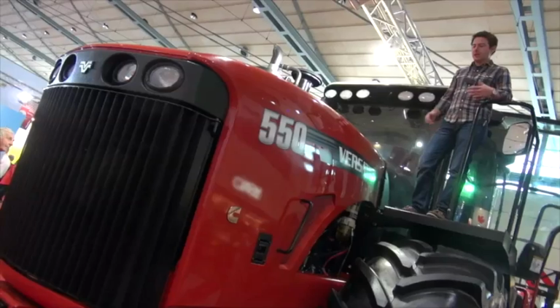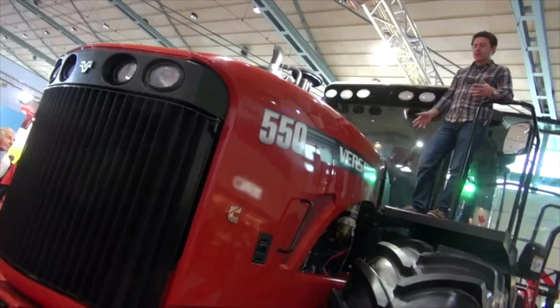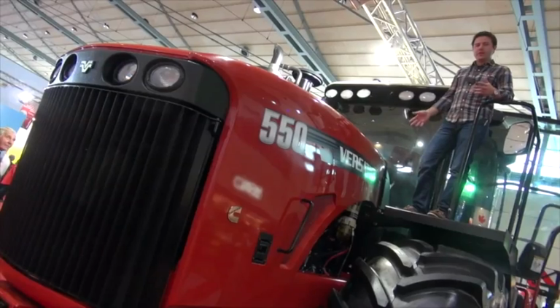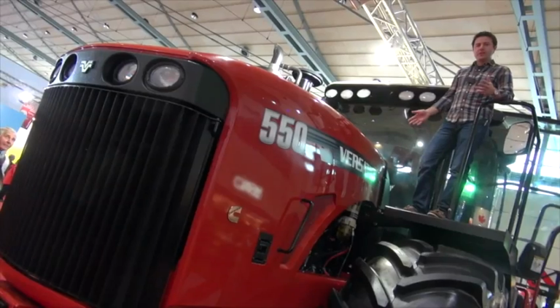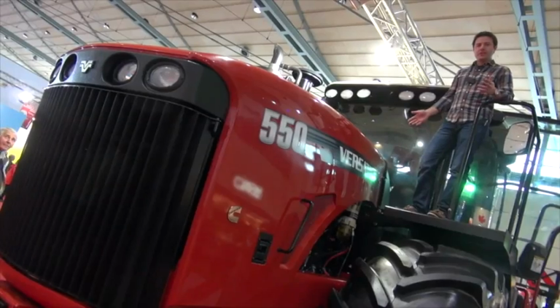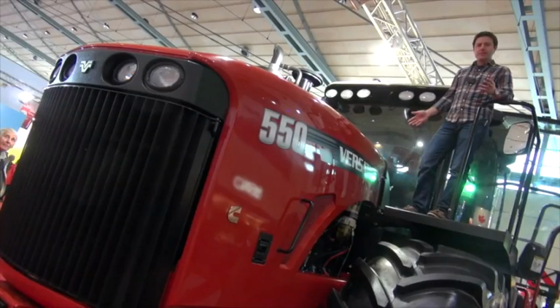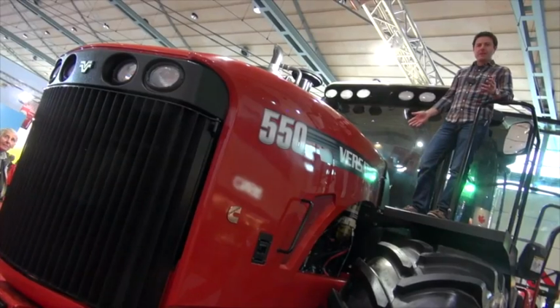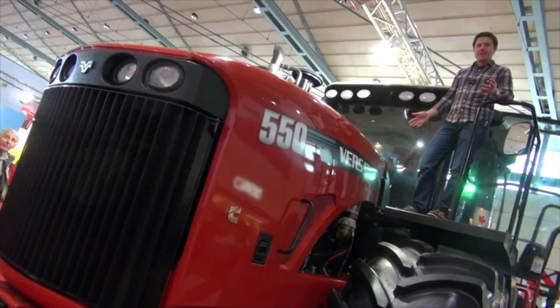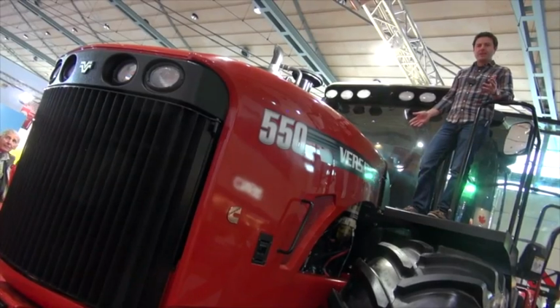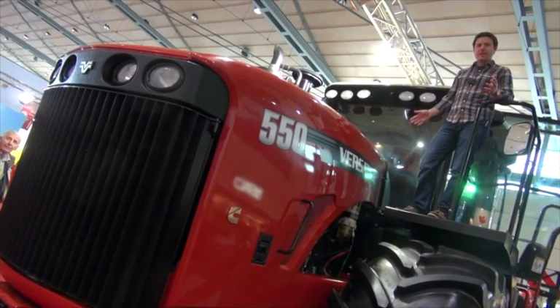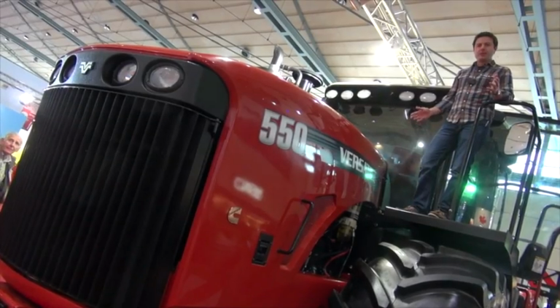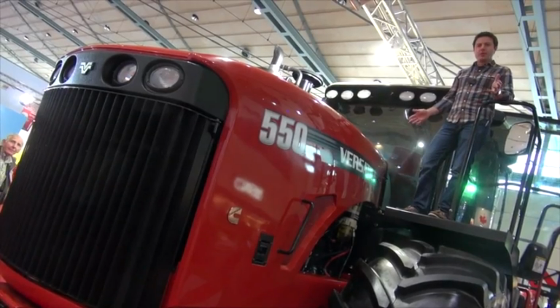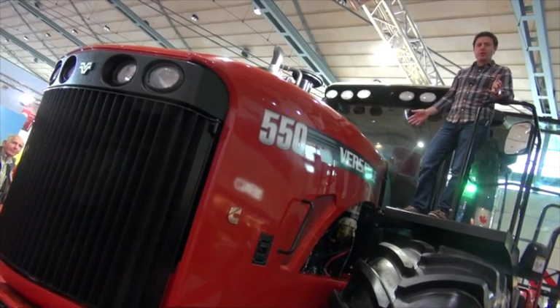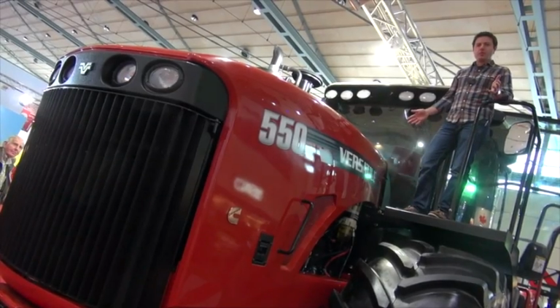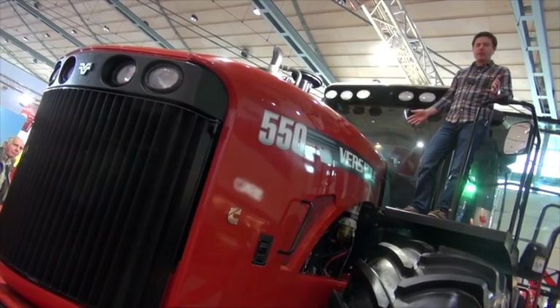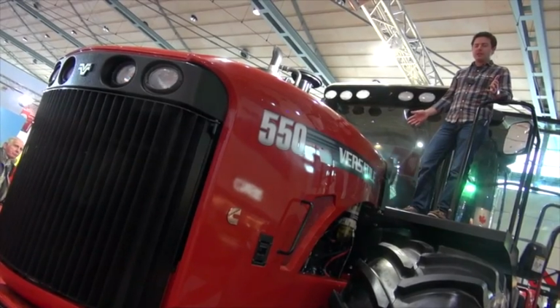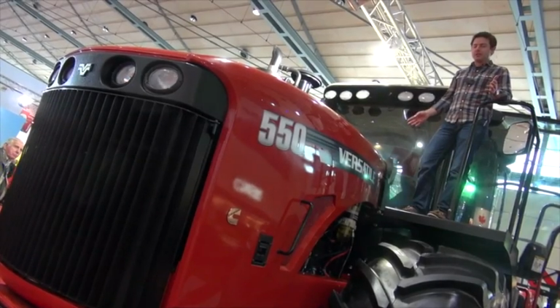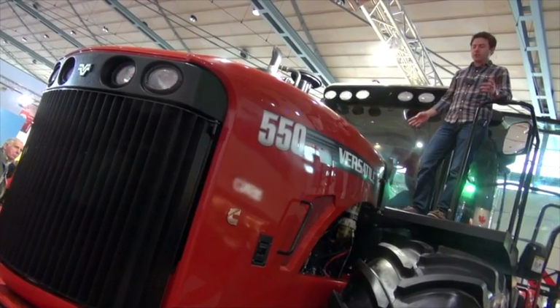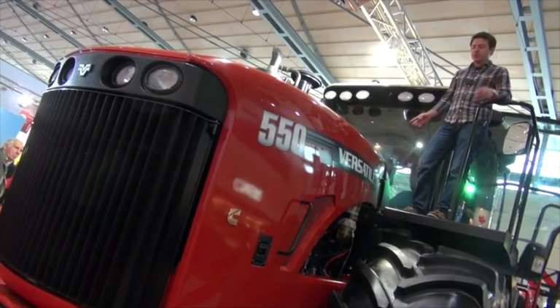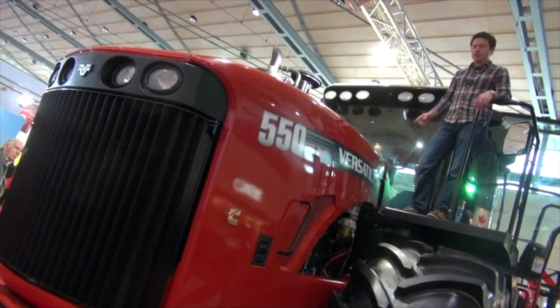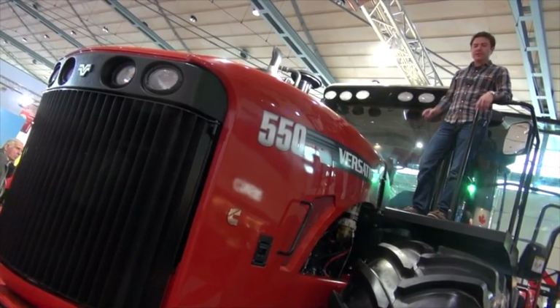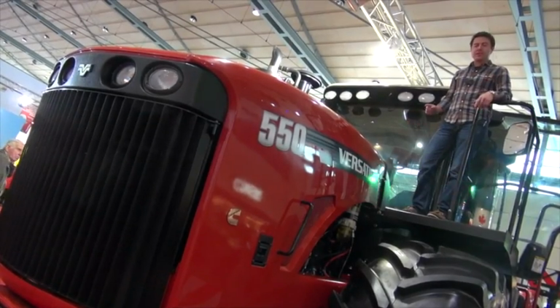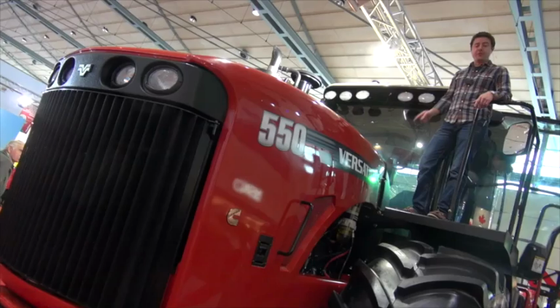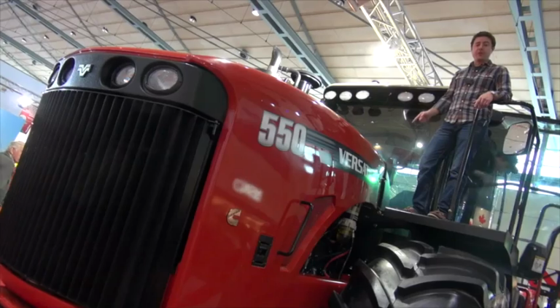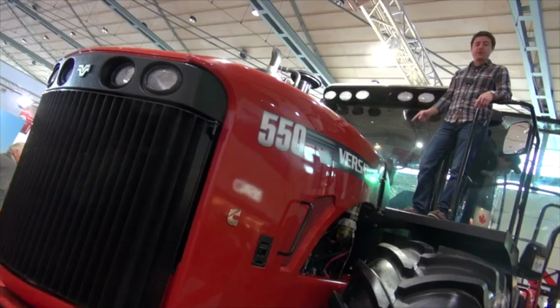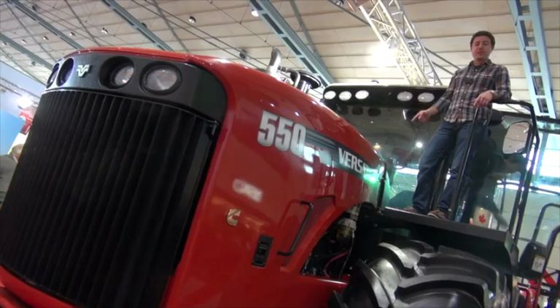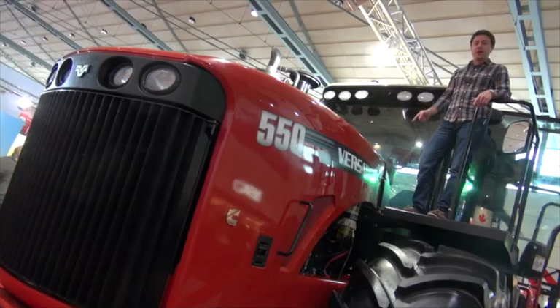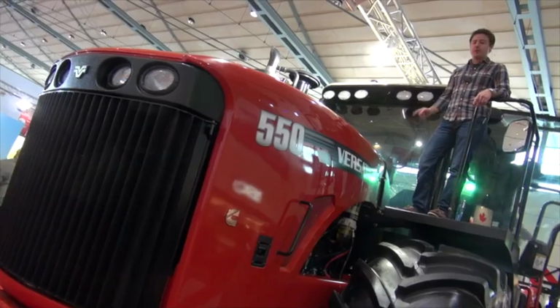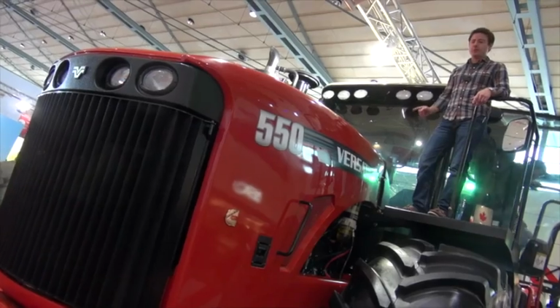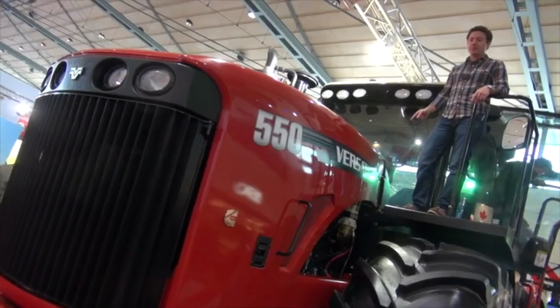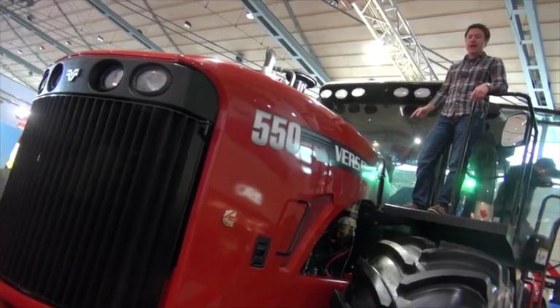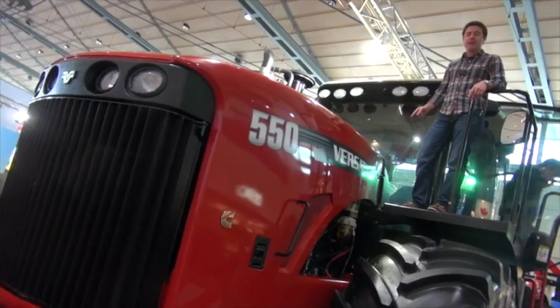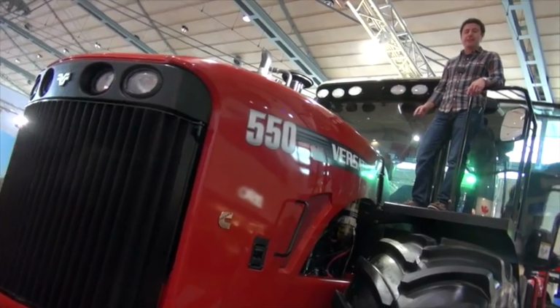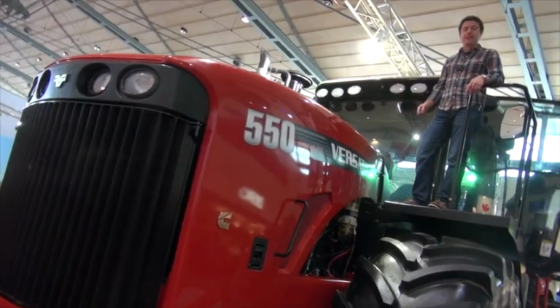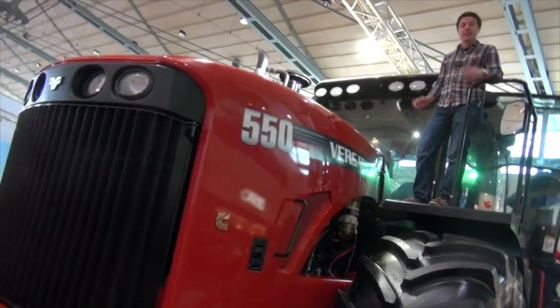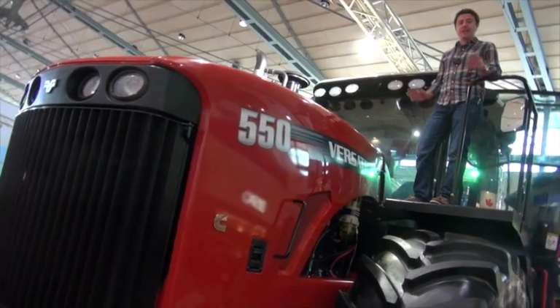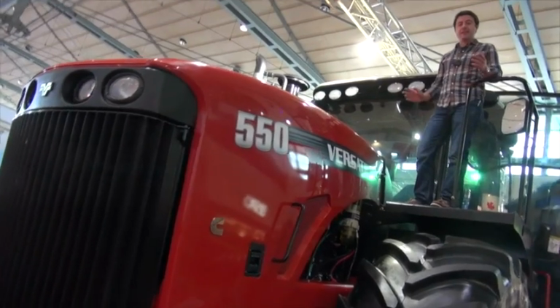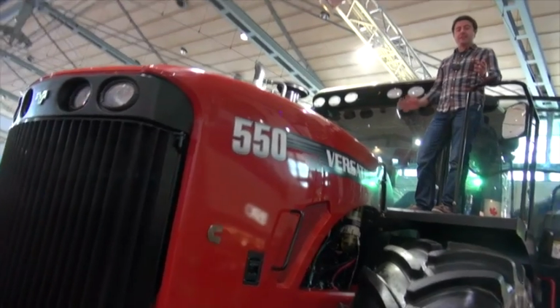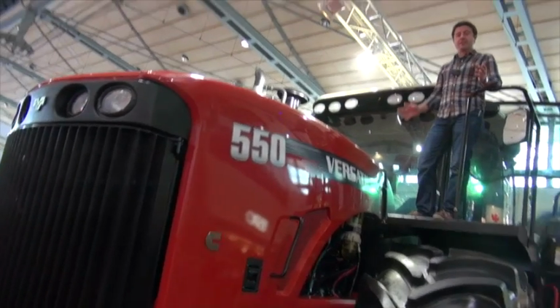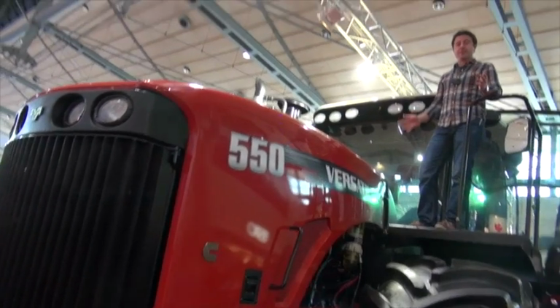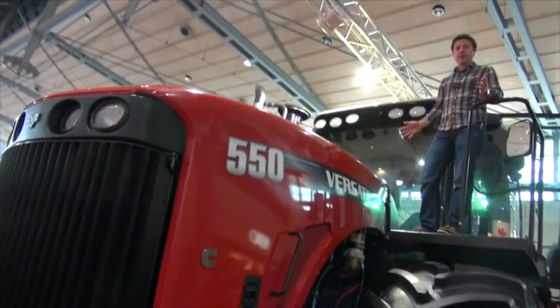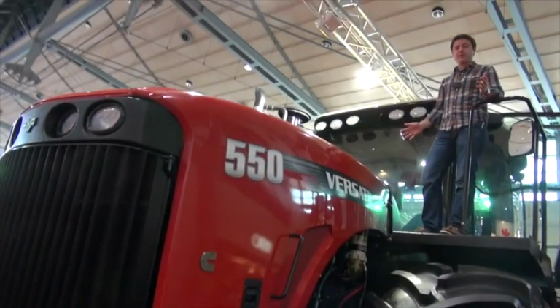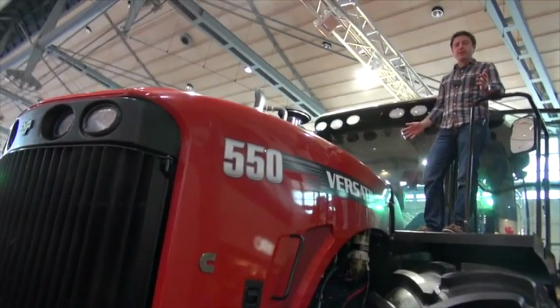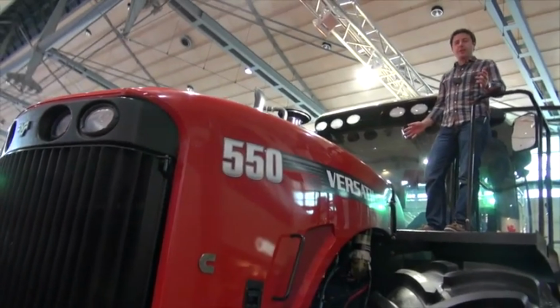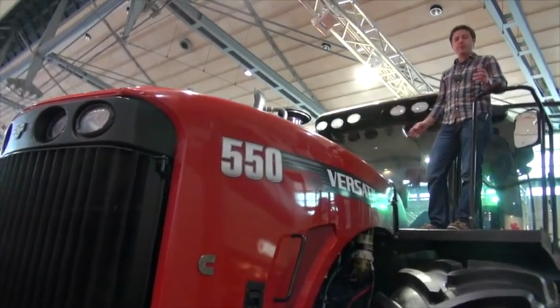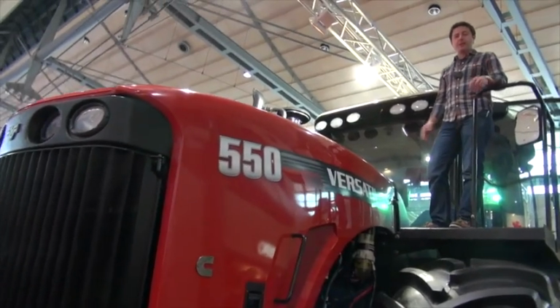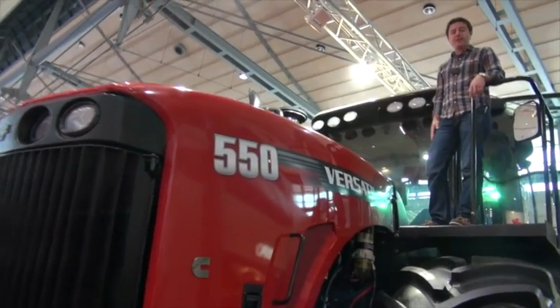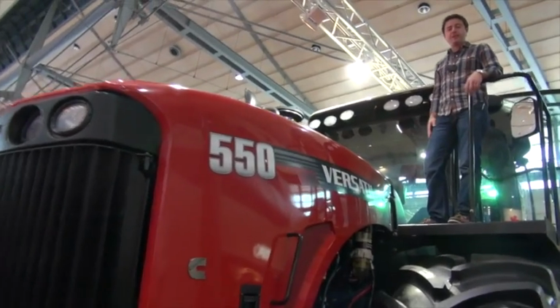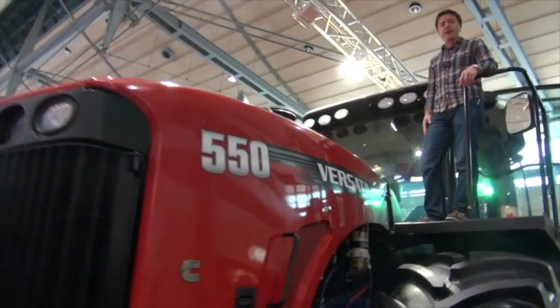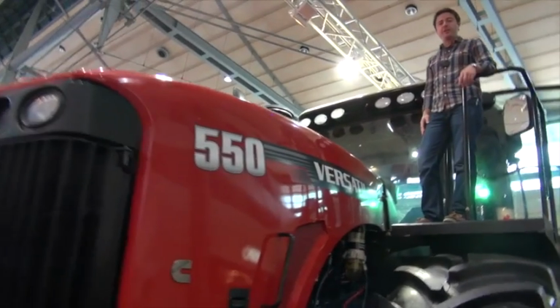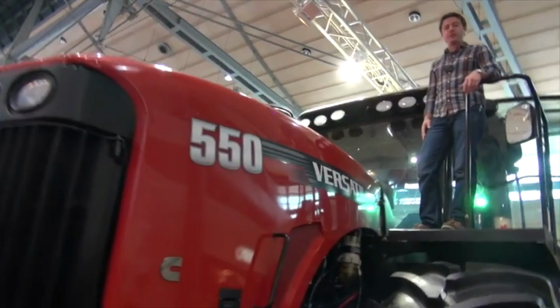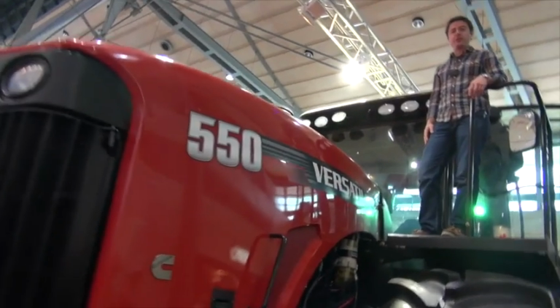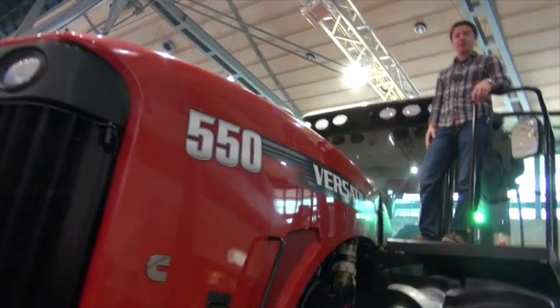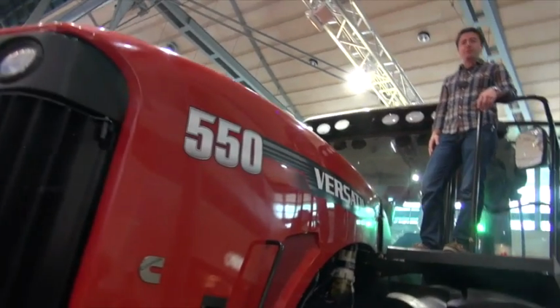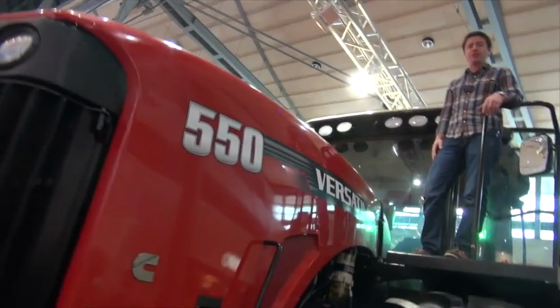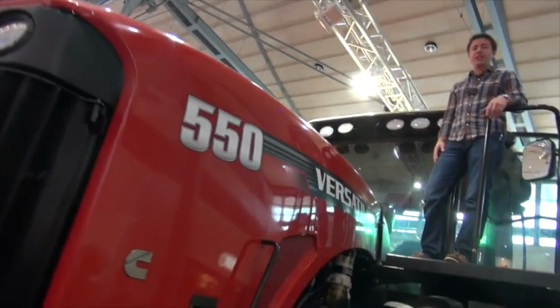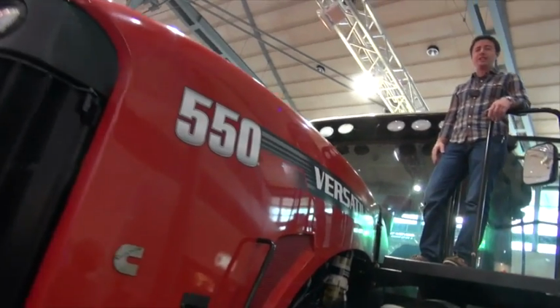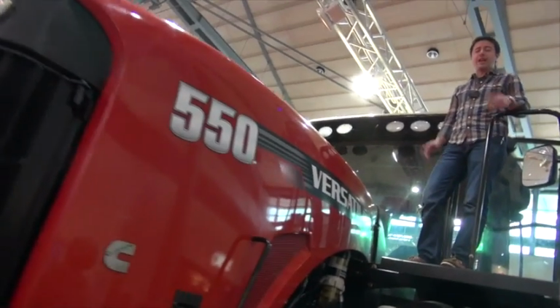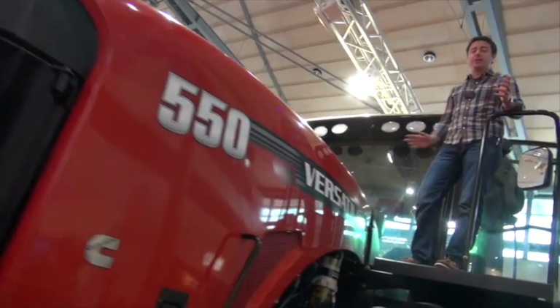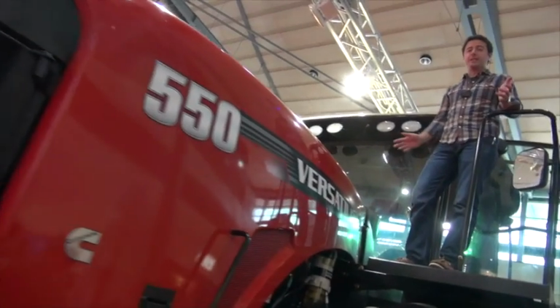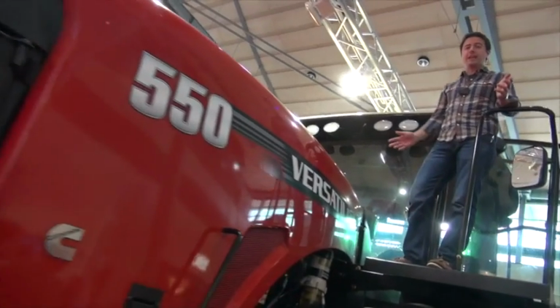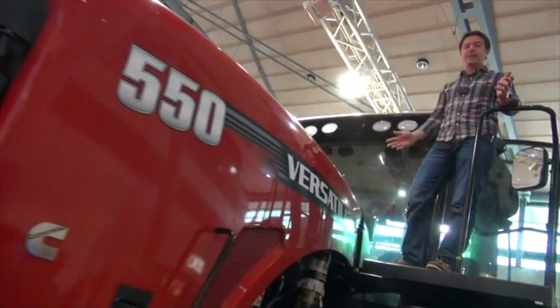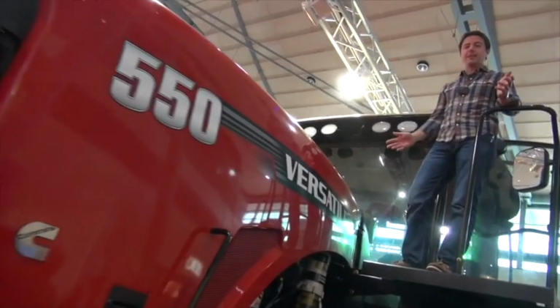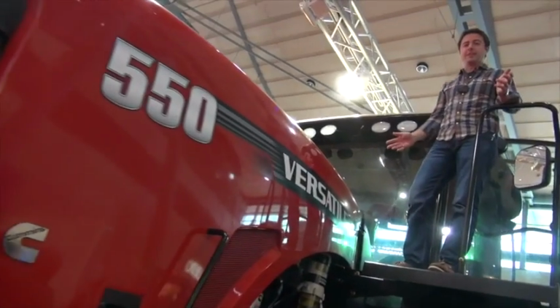You don't see many of these on European soils. It's the Versatile from Canada, and this is the first time the manufacturer has shown machines at Agri-Technica.